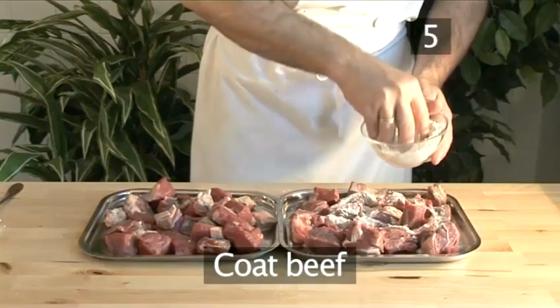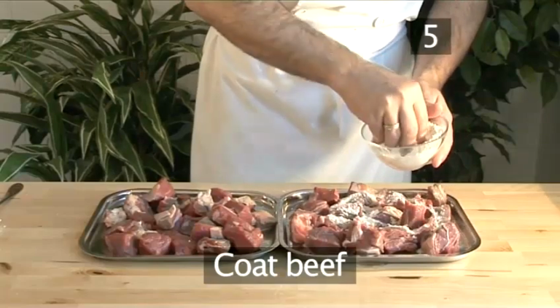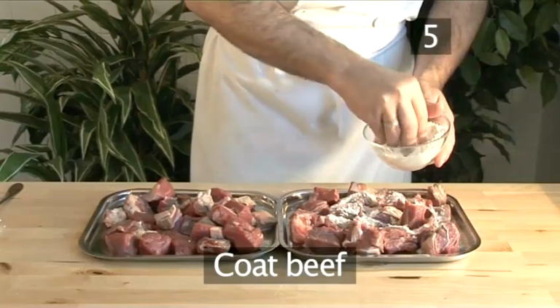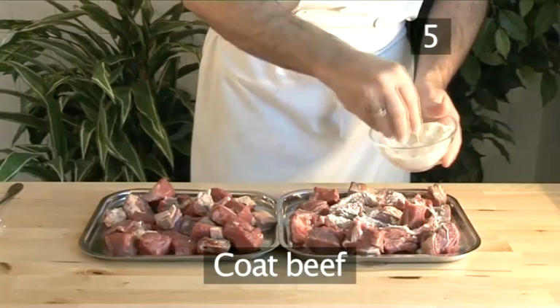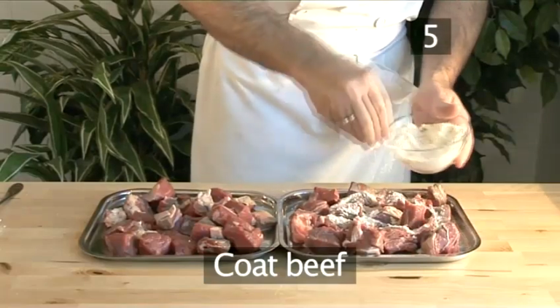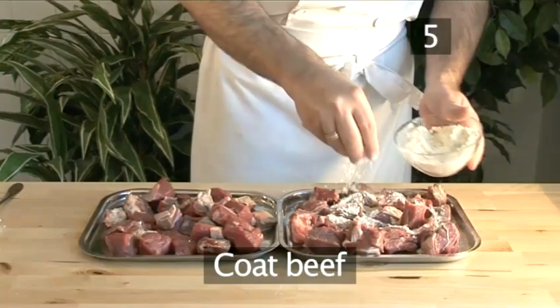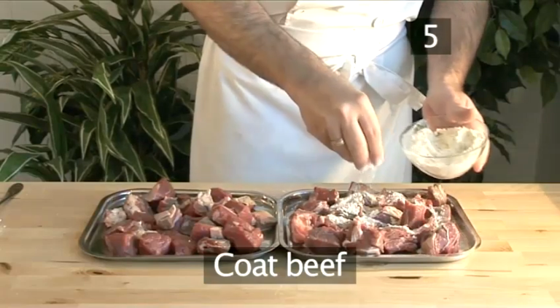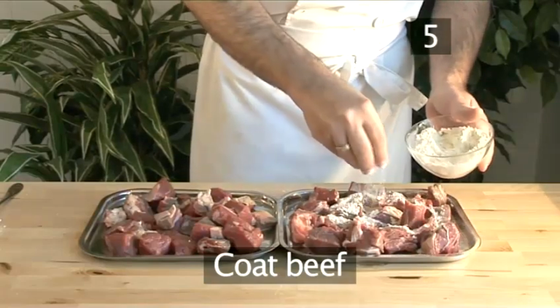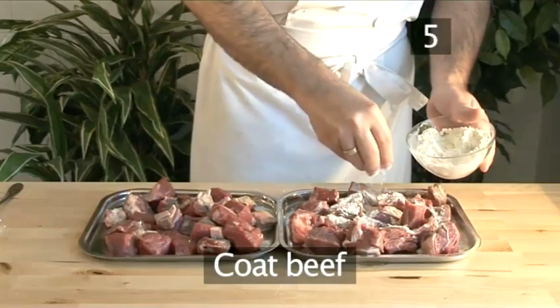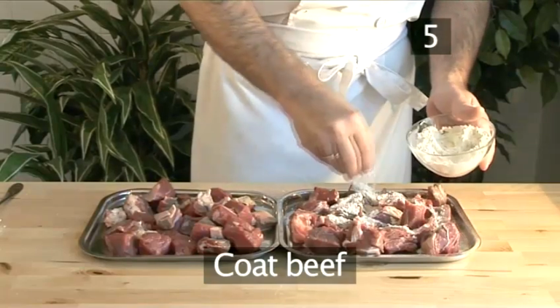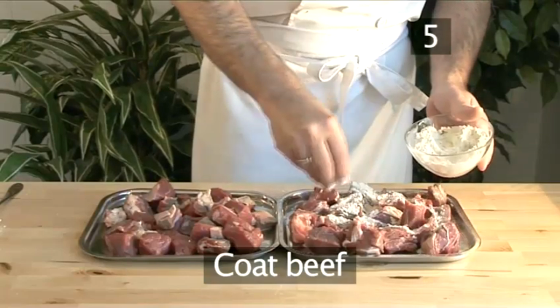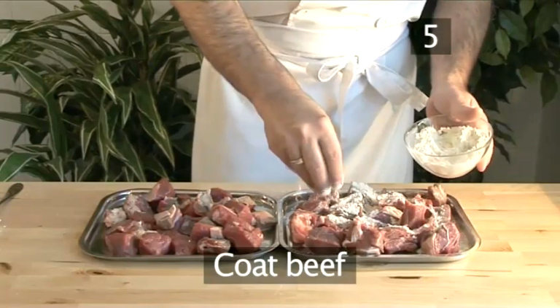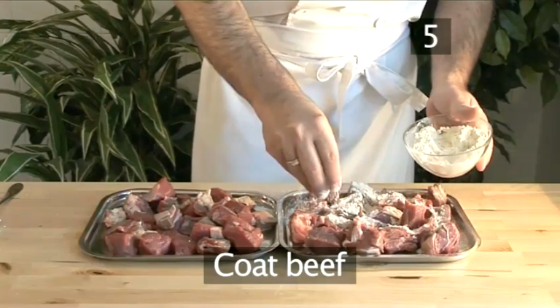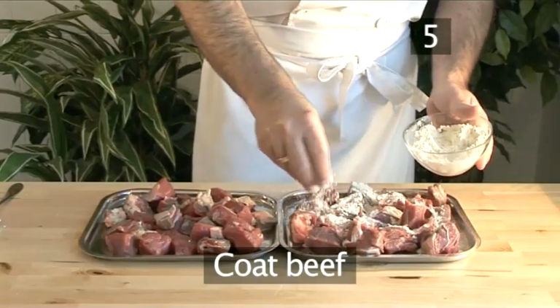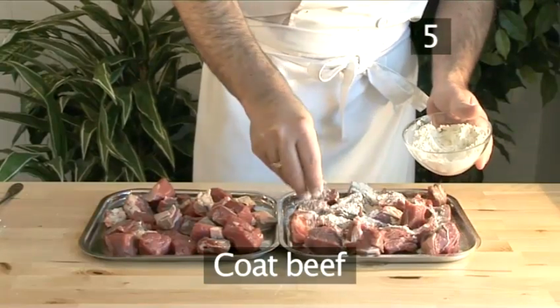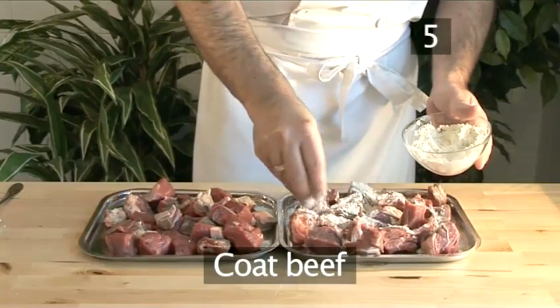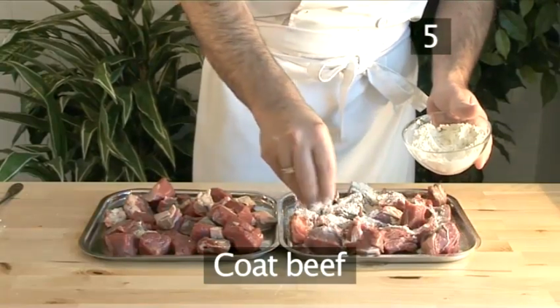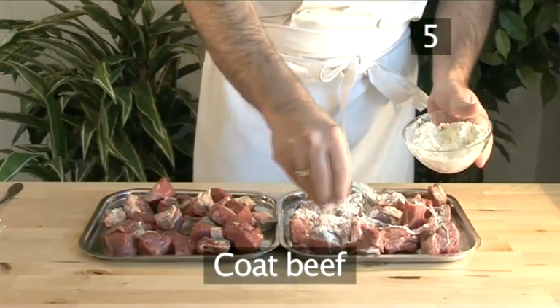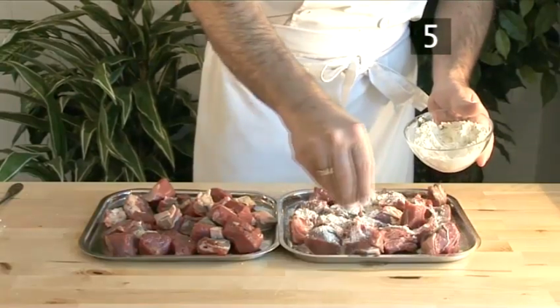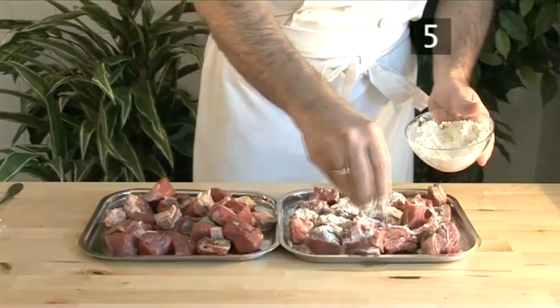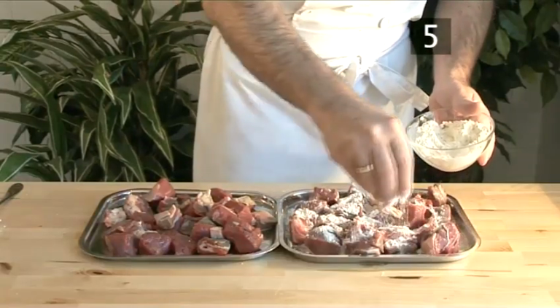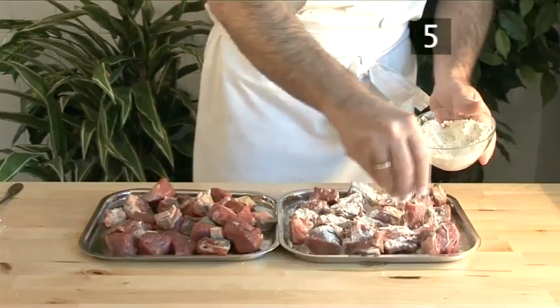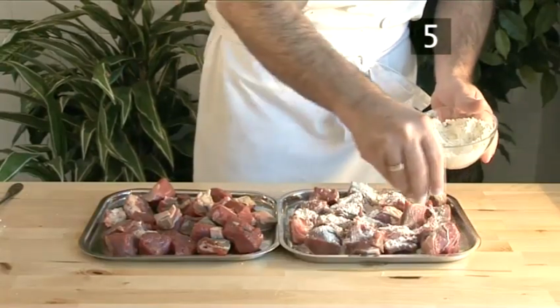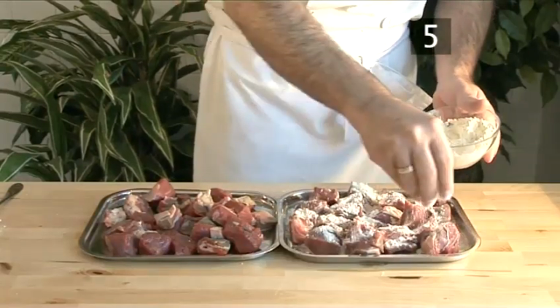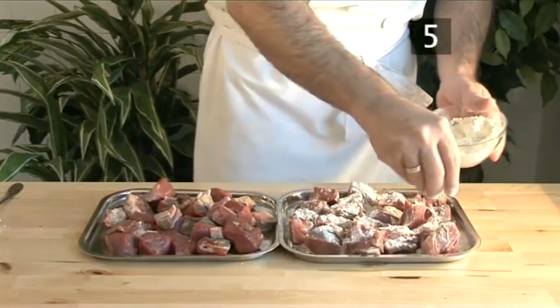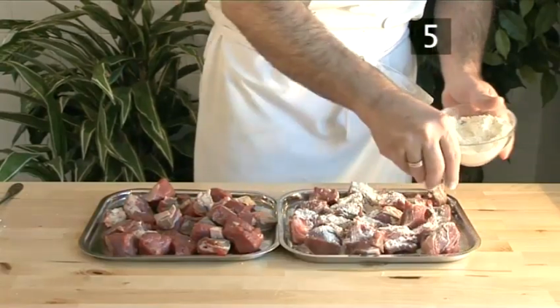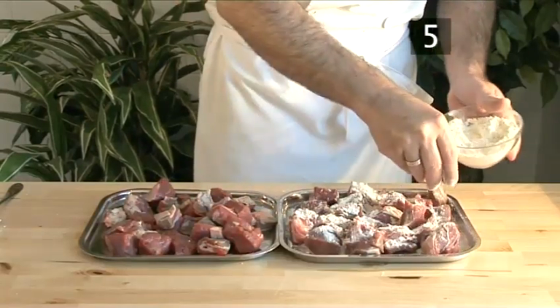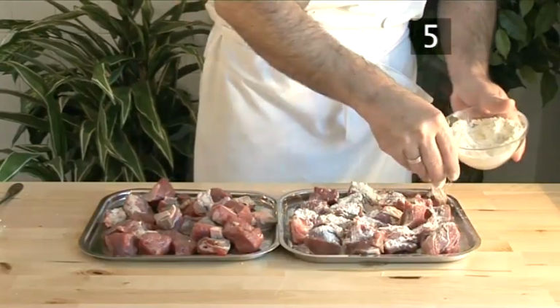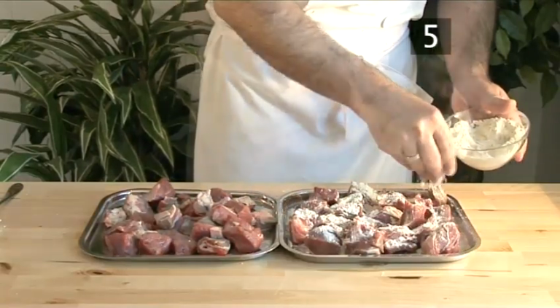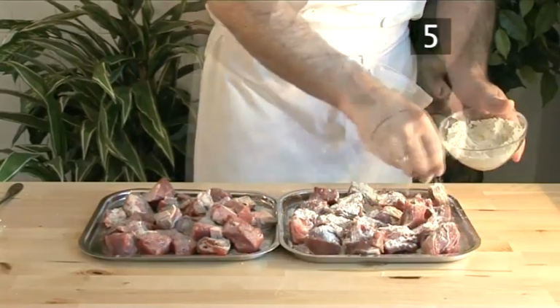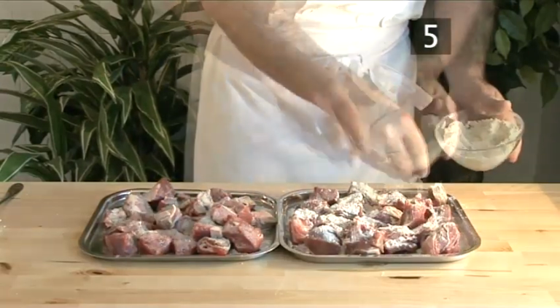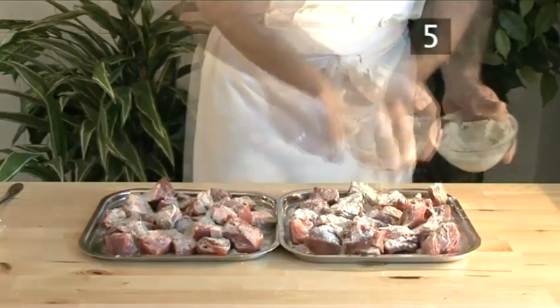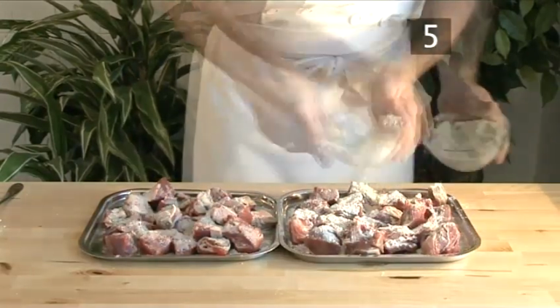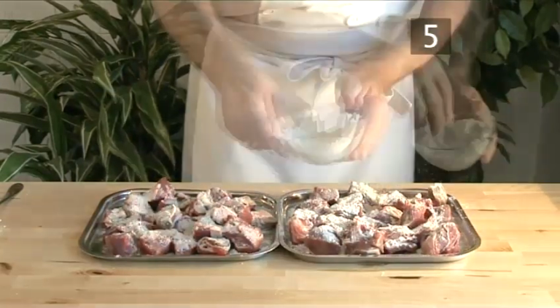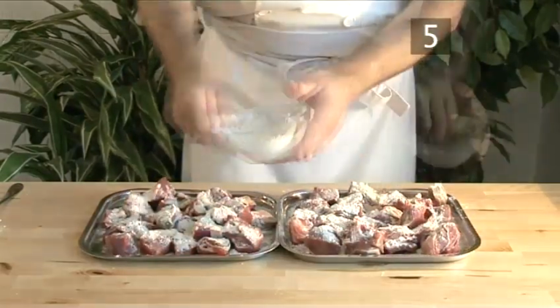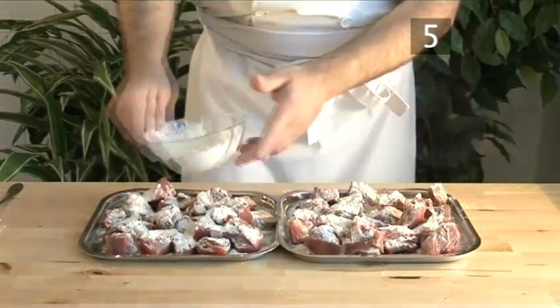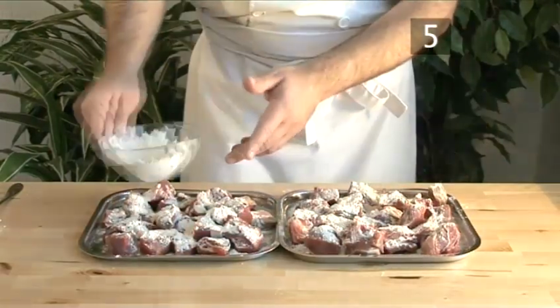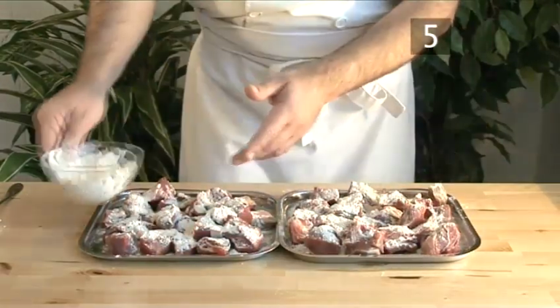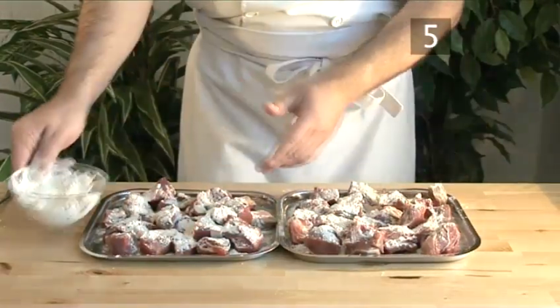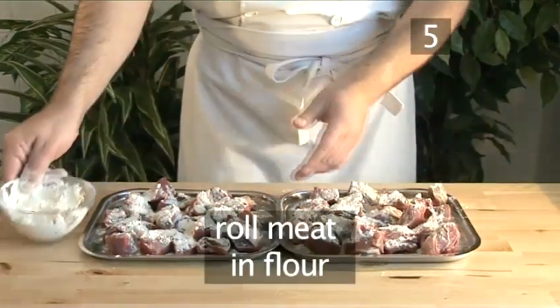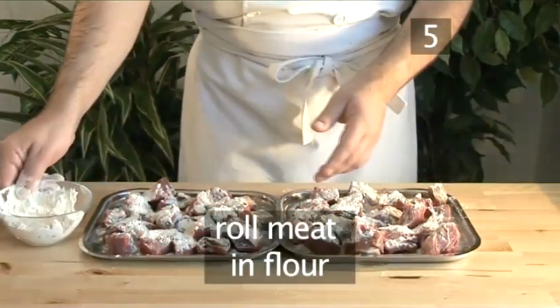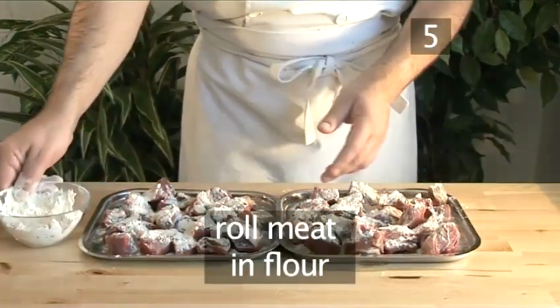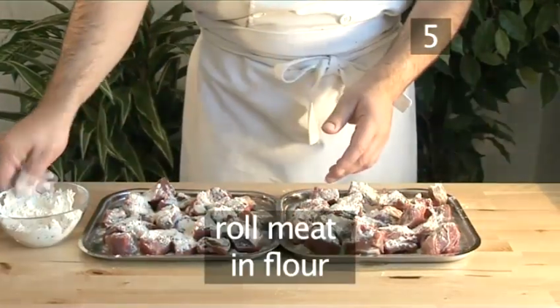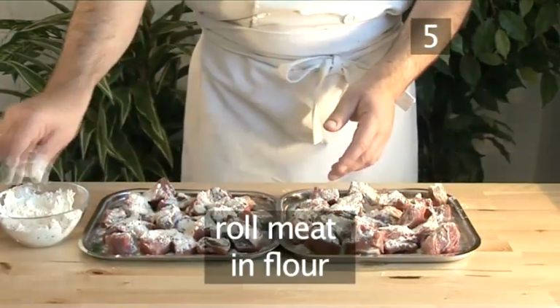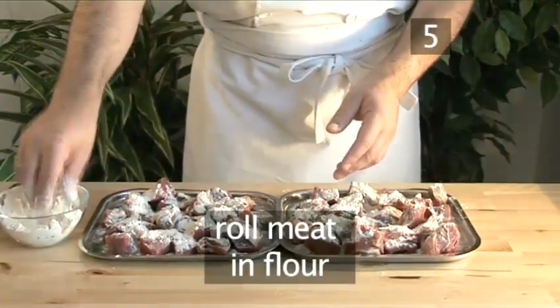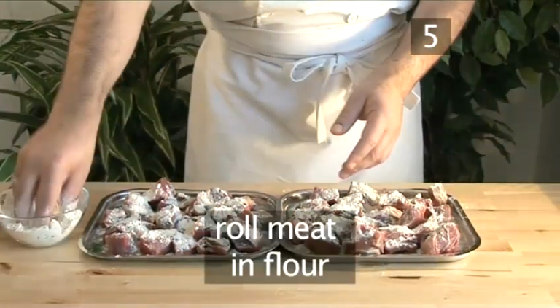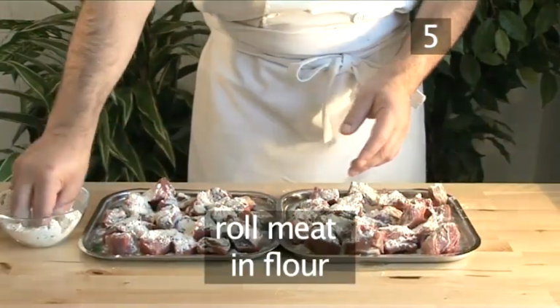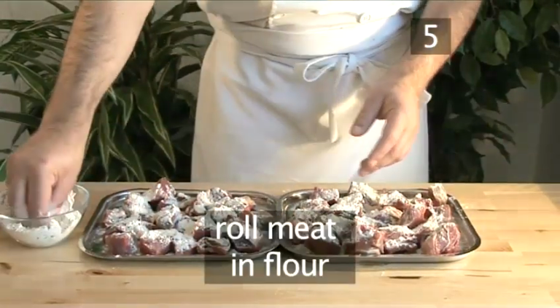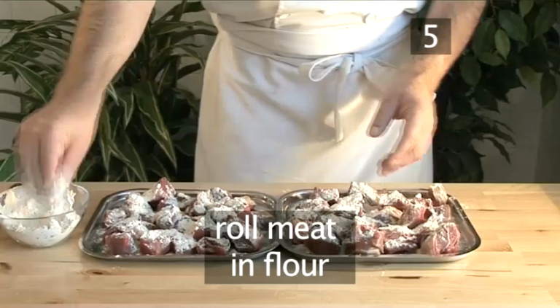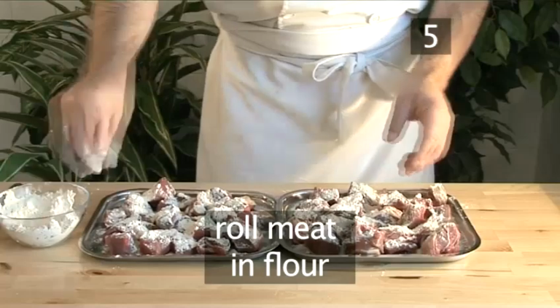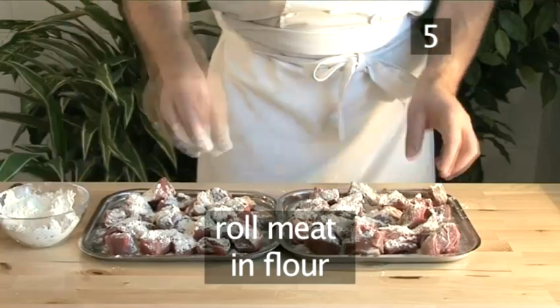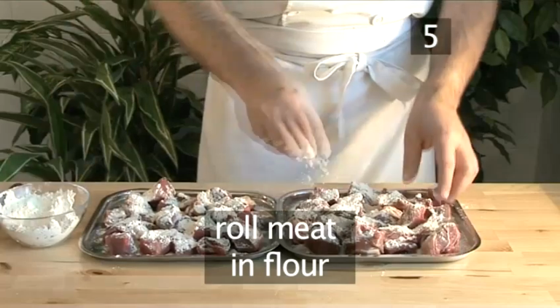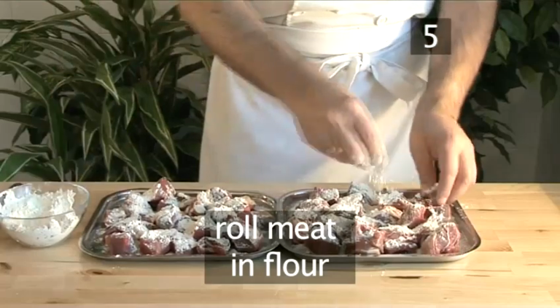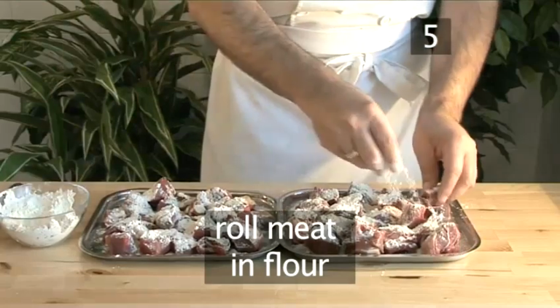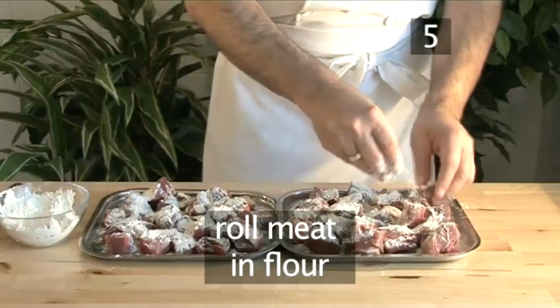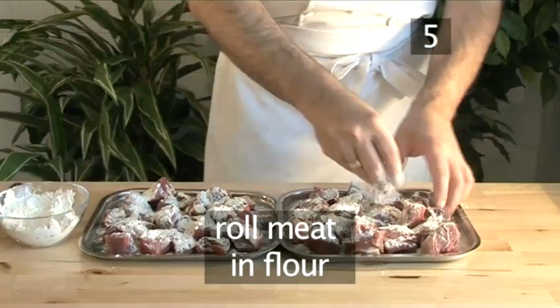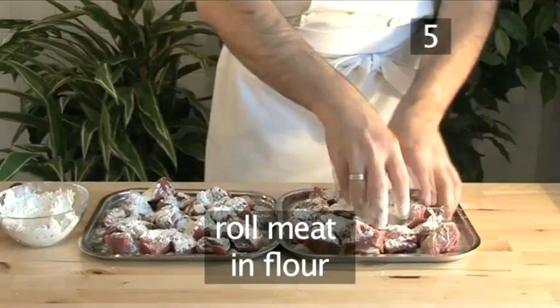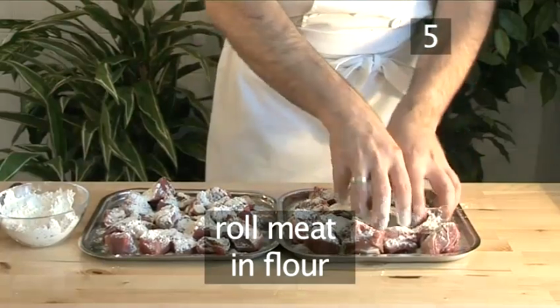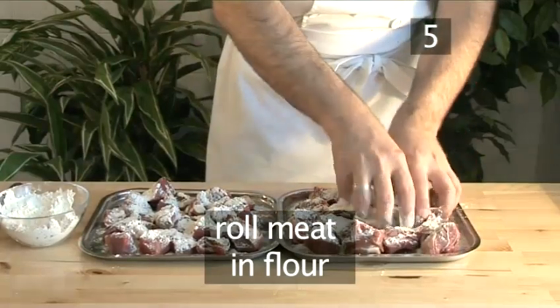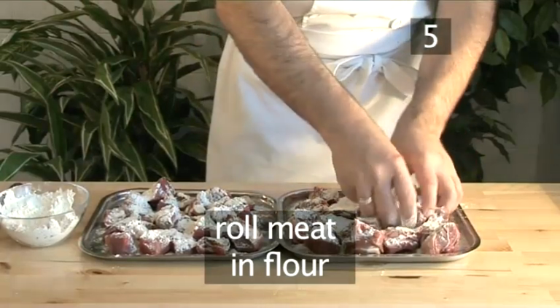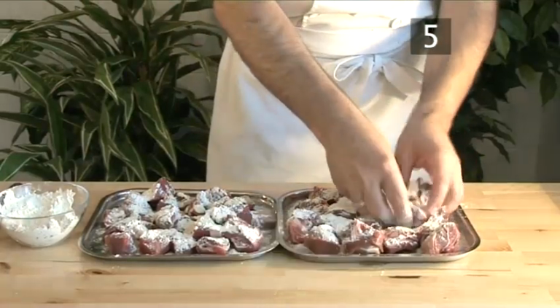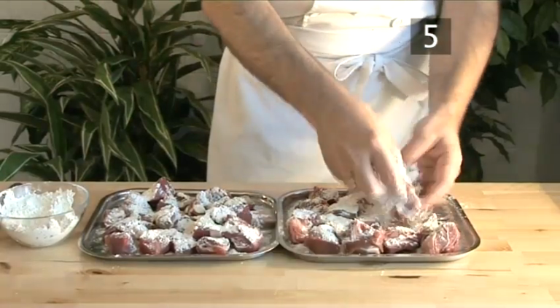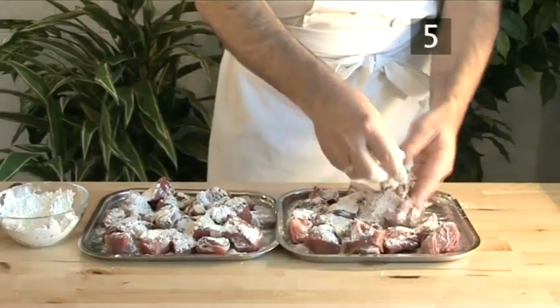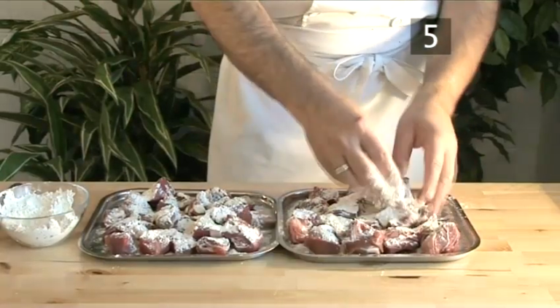Step 5: Coat the beef. Now roll the beef cubes in the mixture, pressing them in to get a good coating.